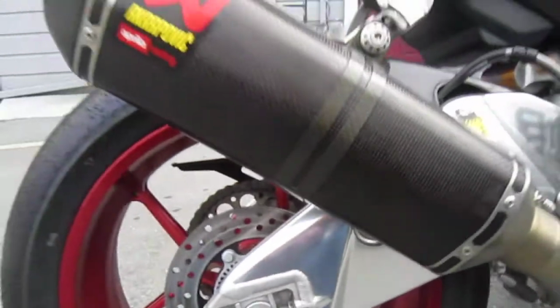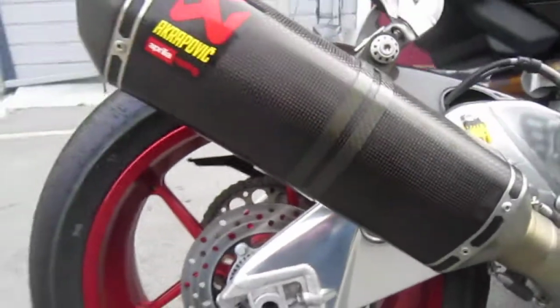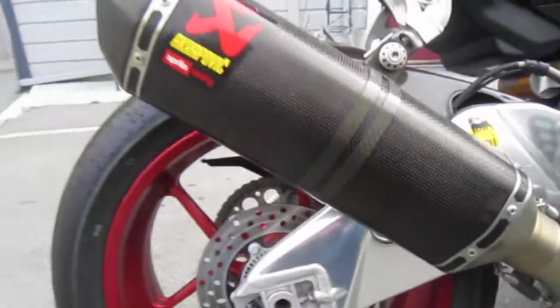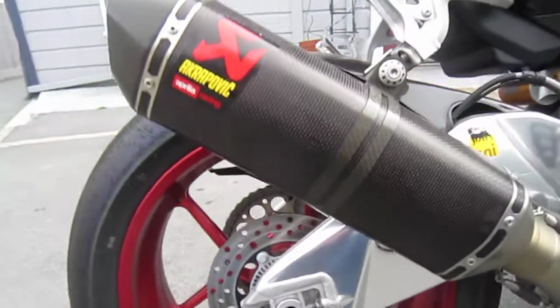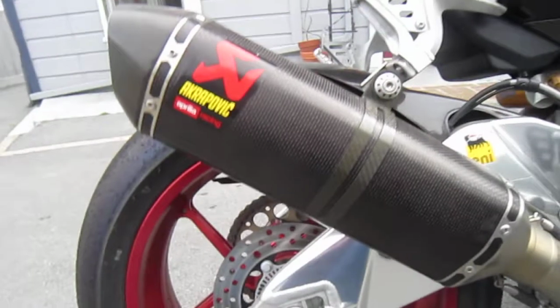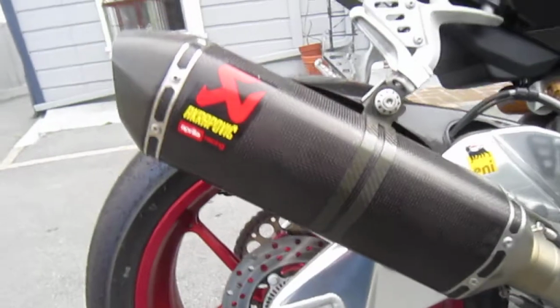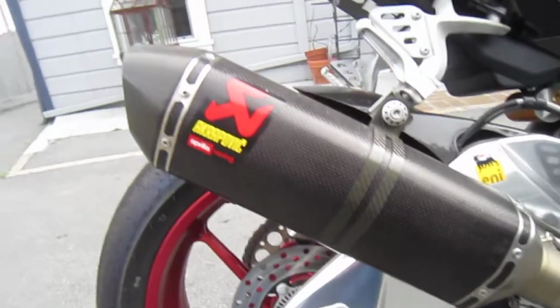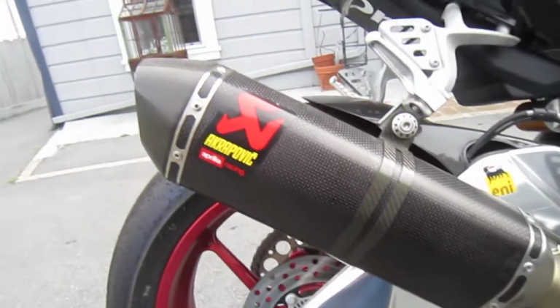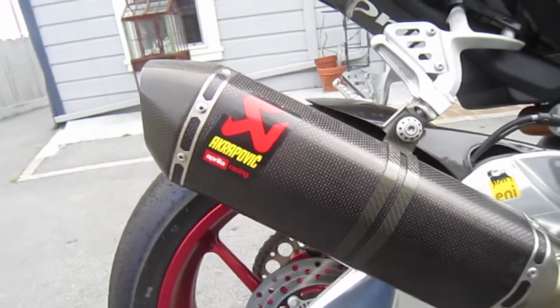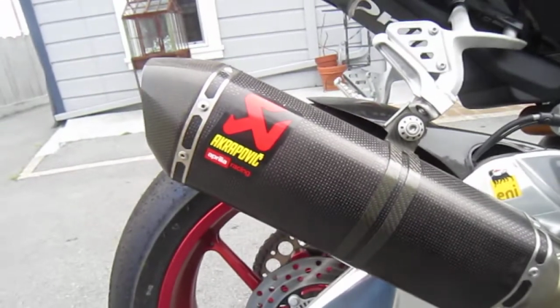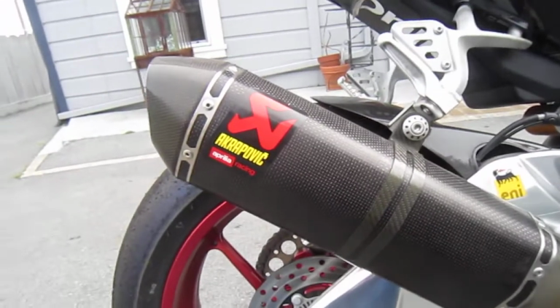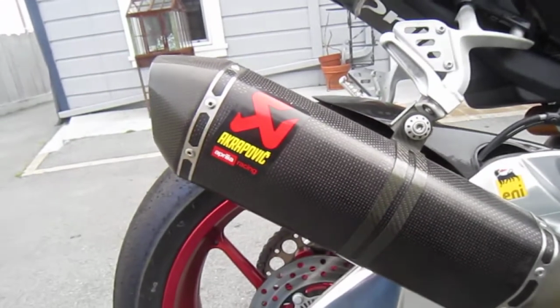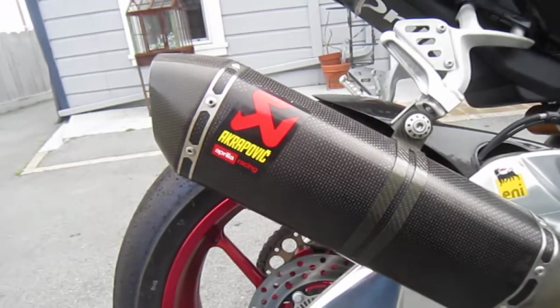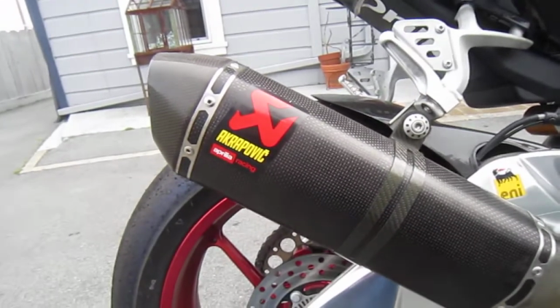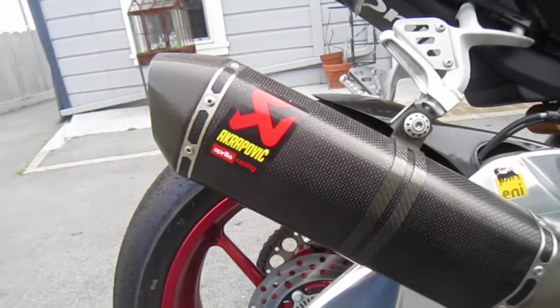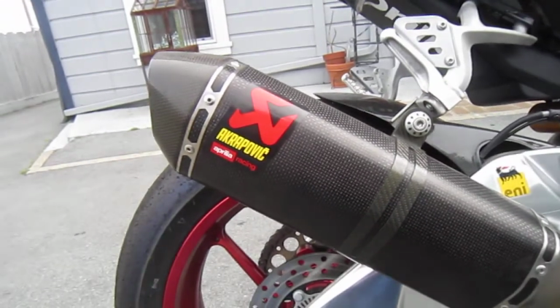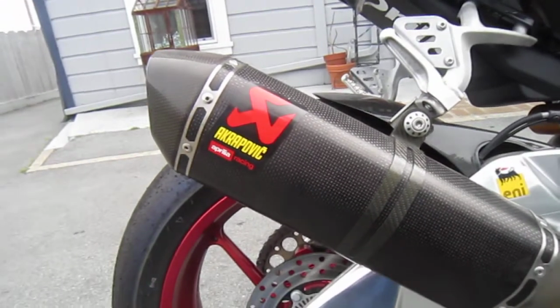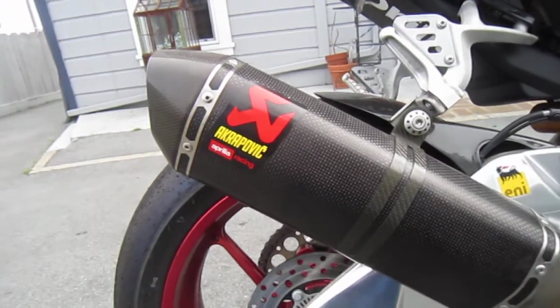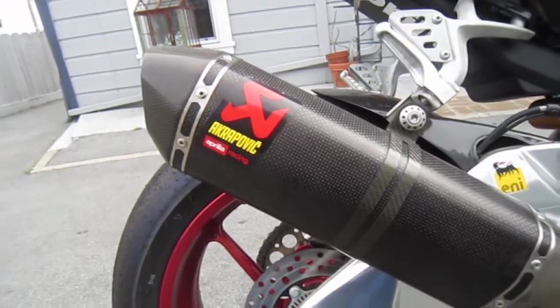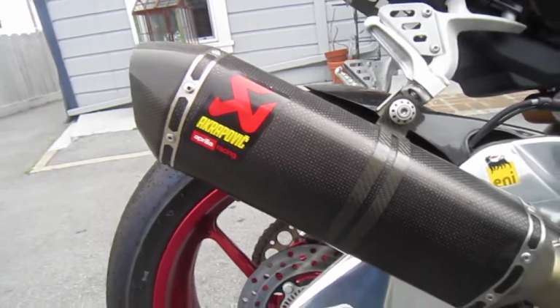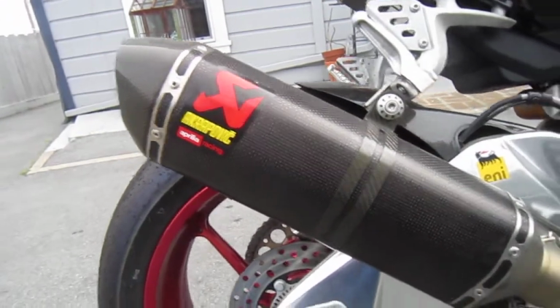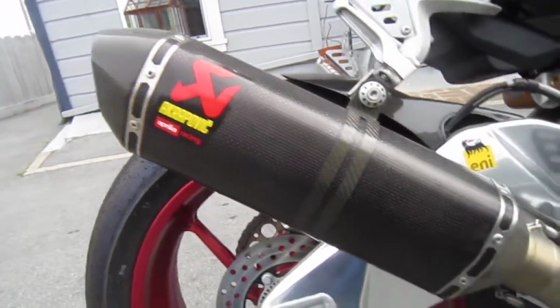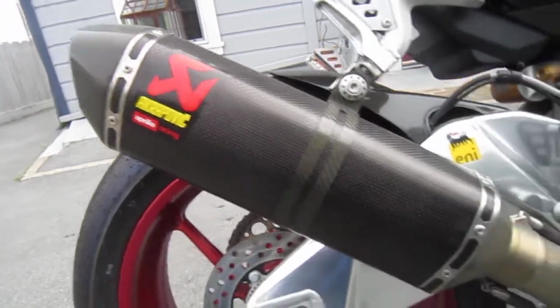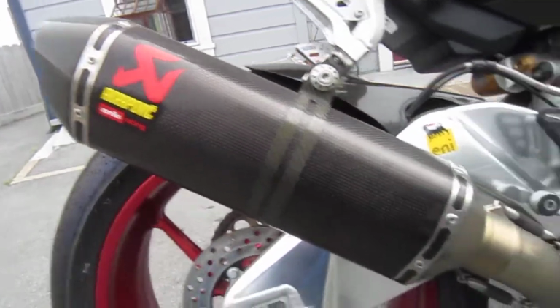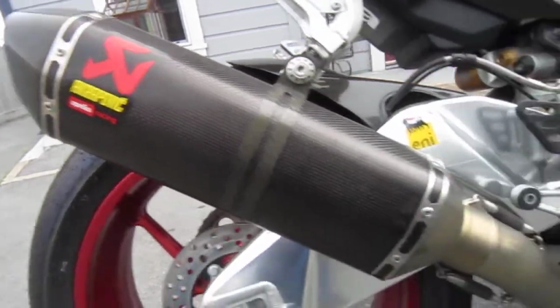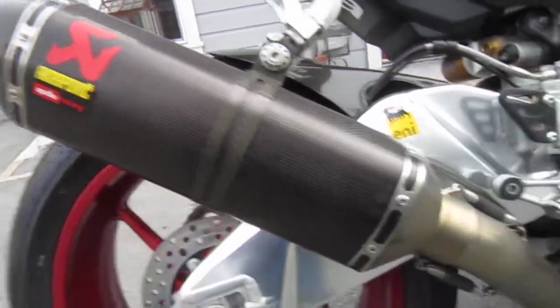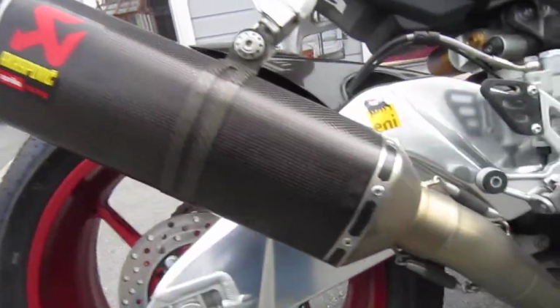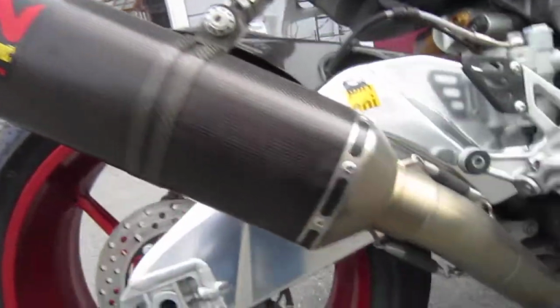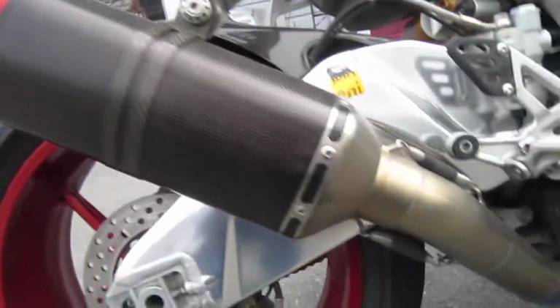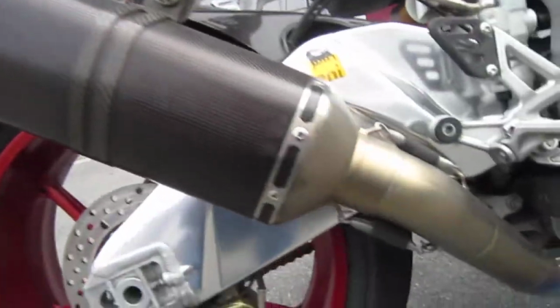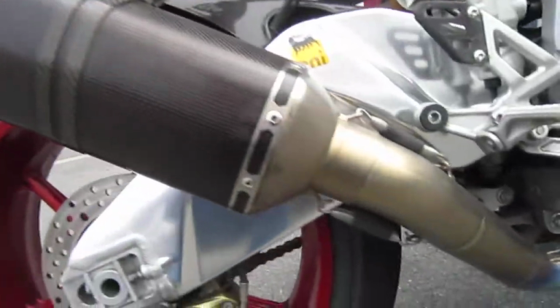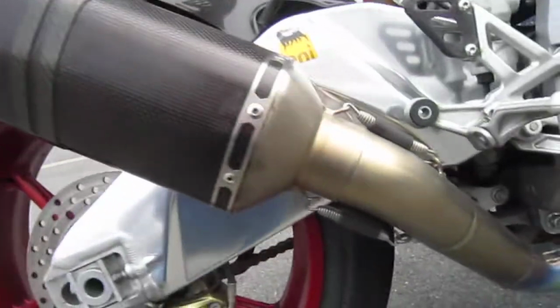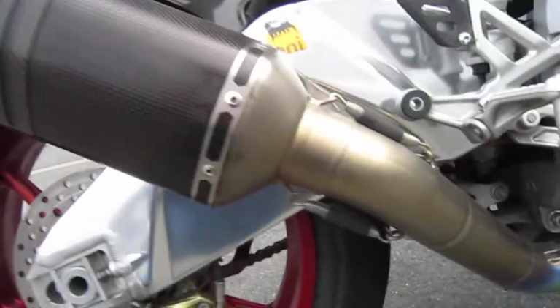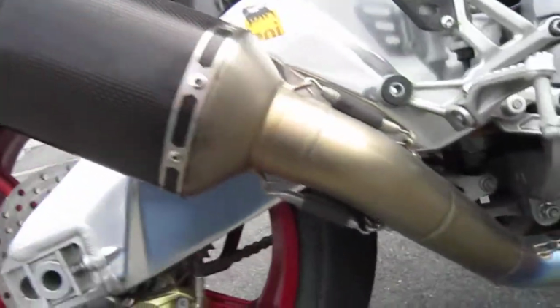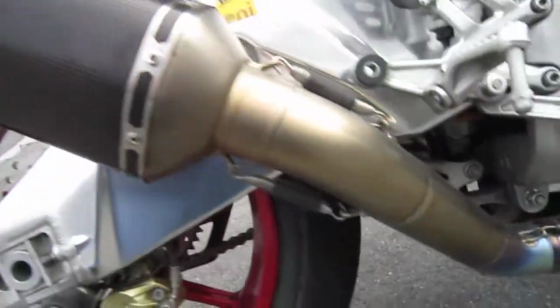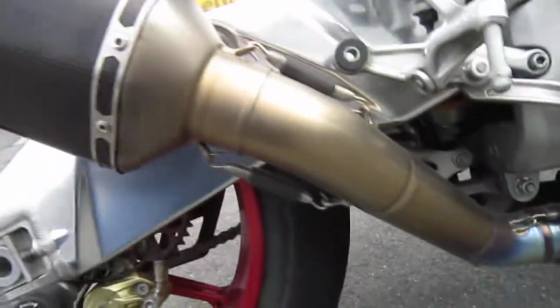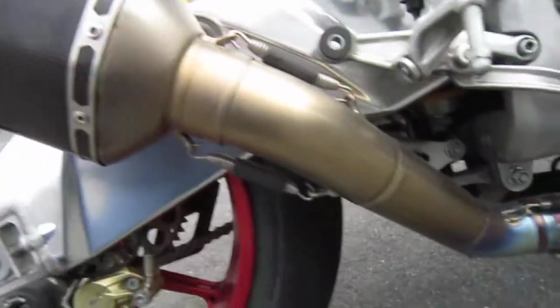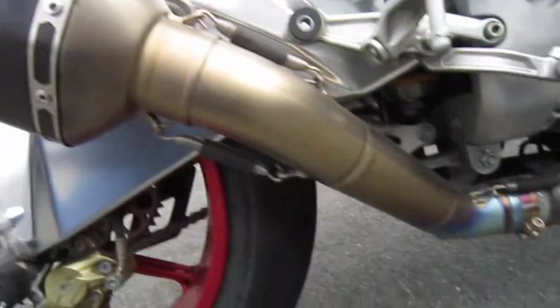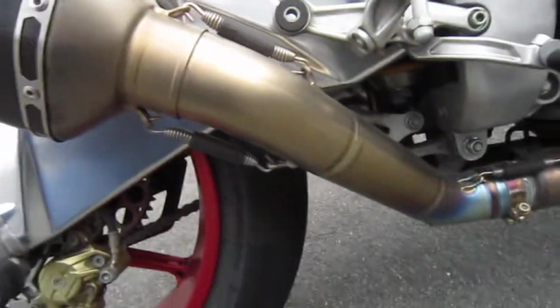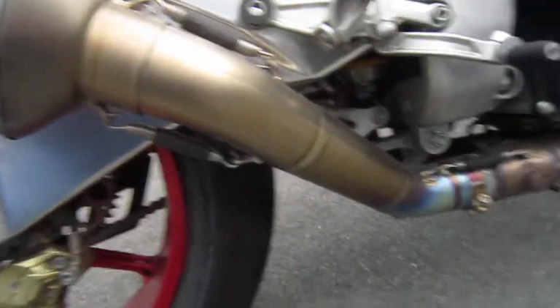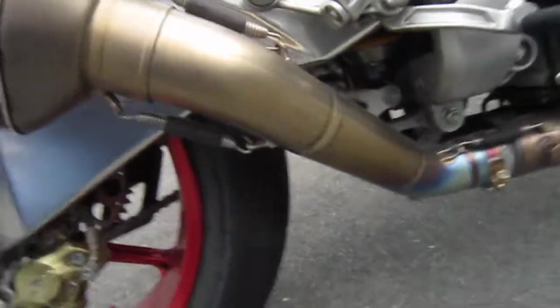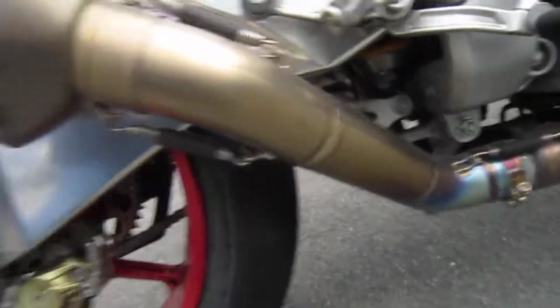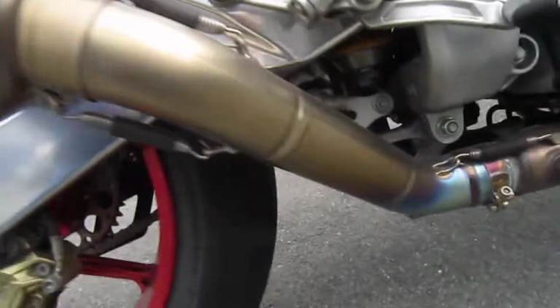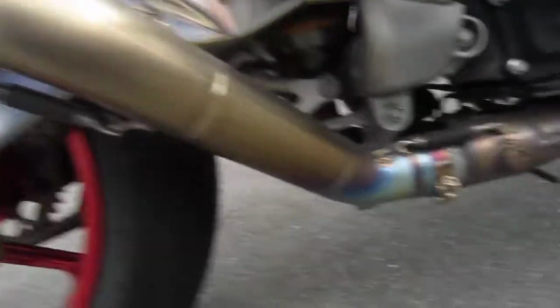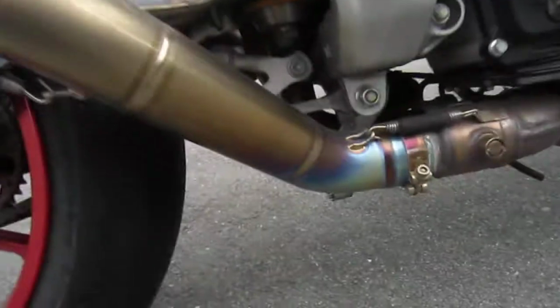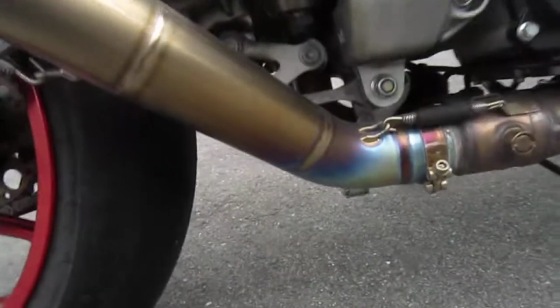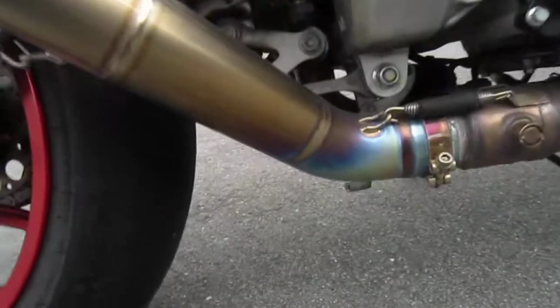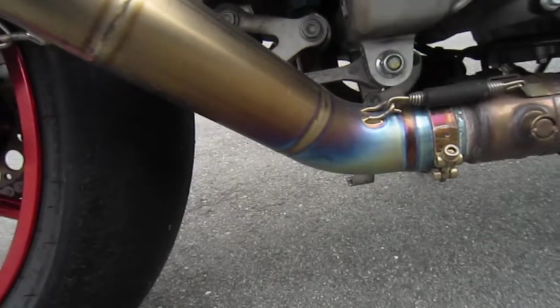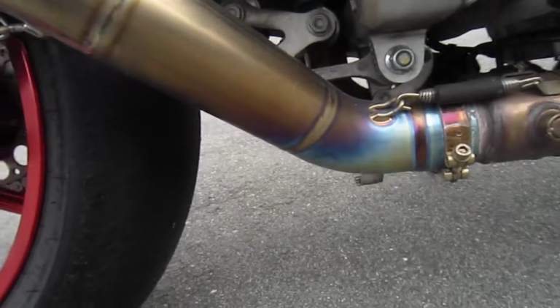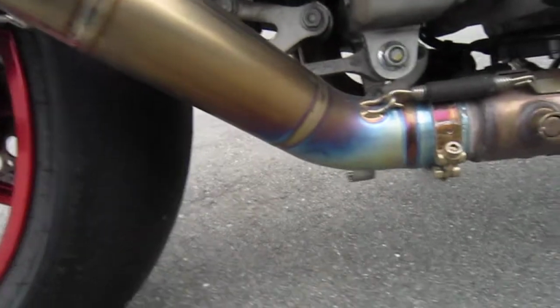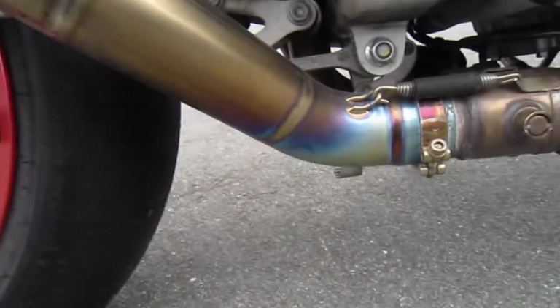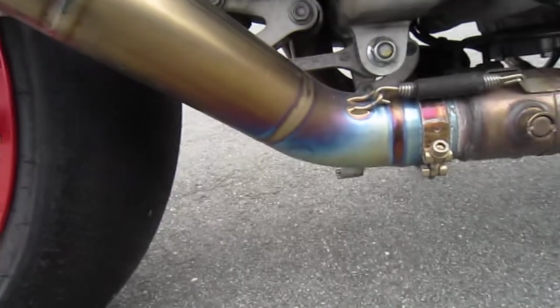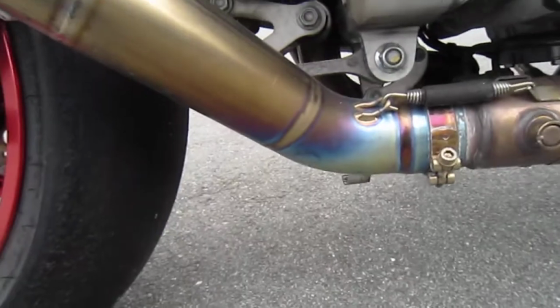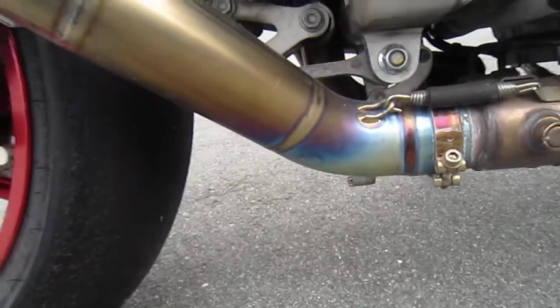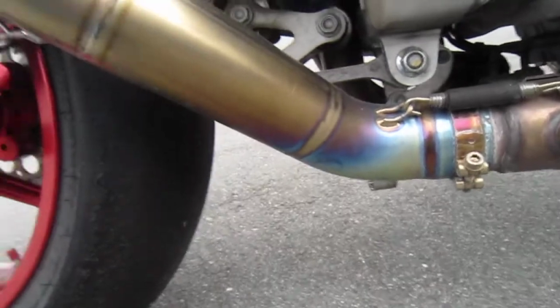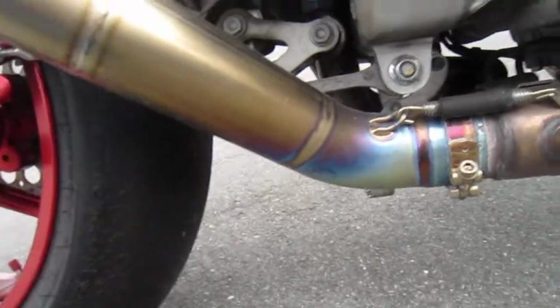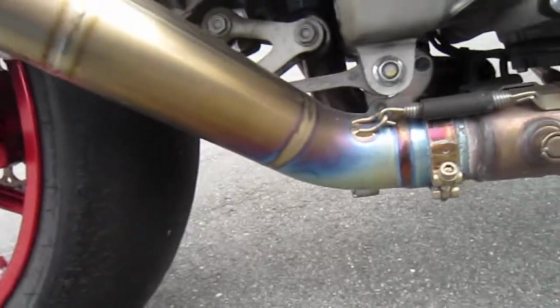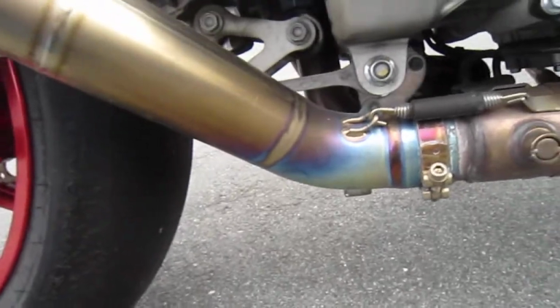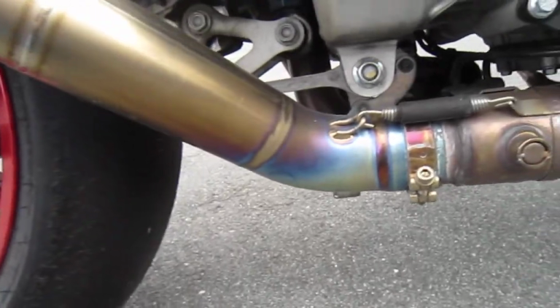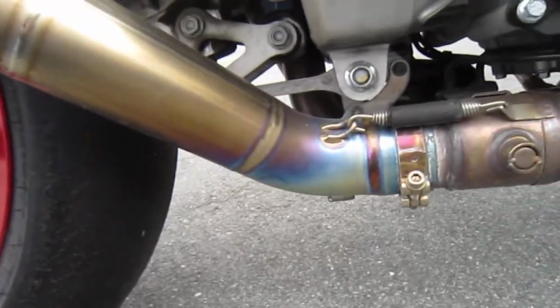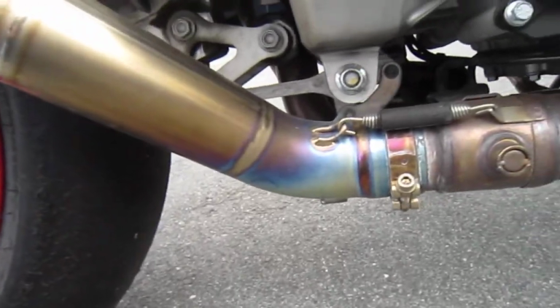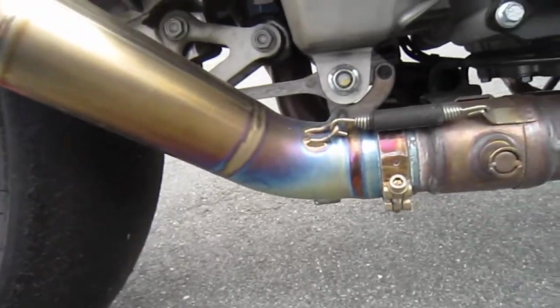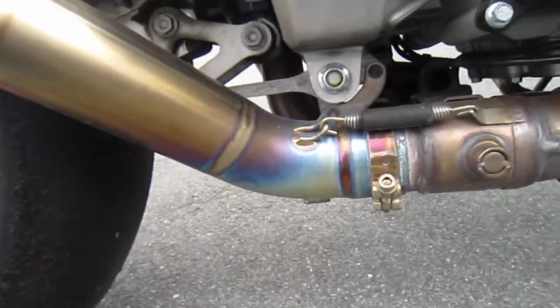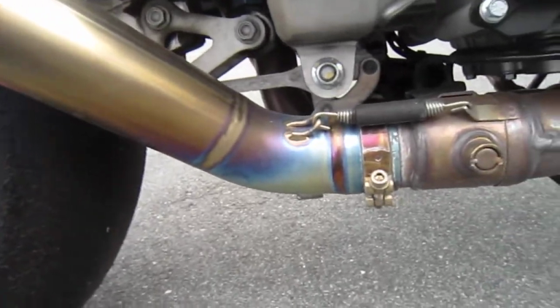This is the Akrapovic slip-on. It comes with a link pipe that has no cat.